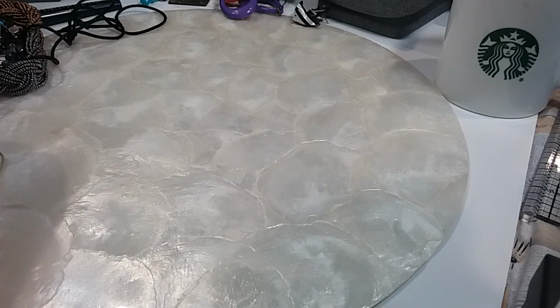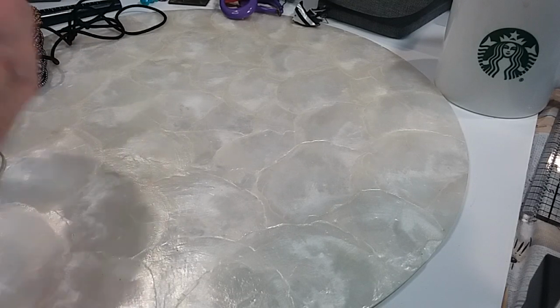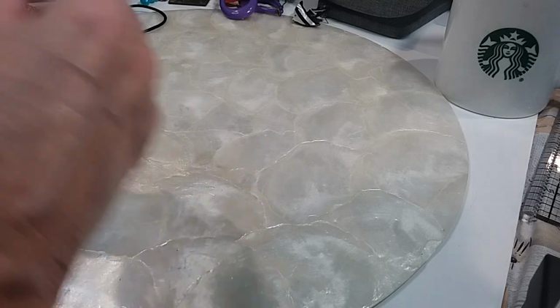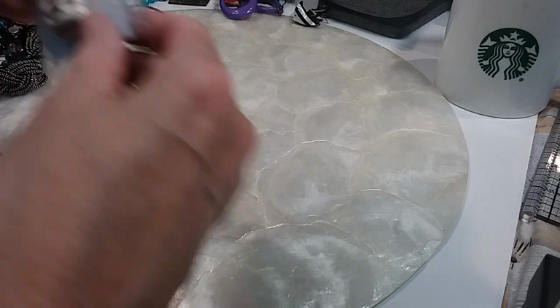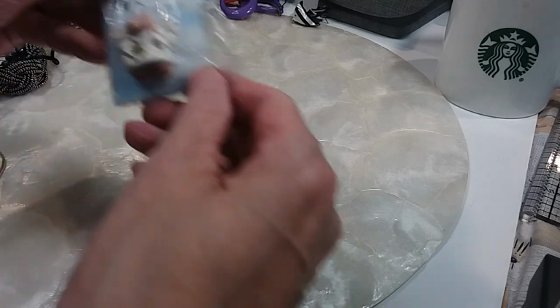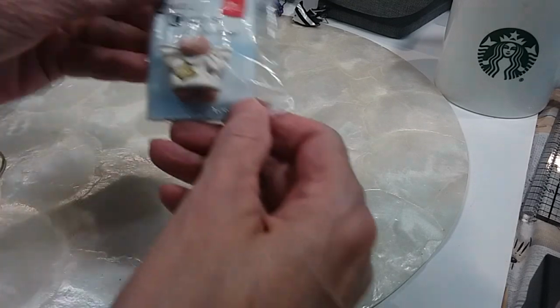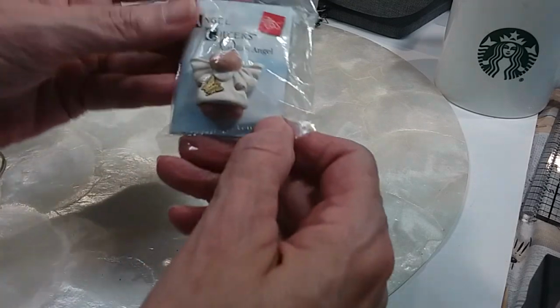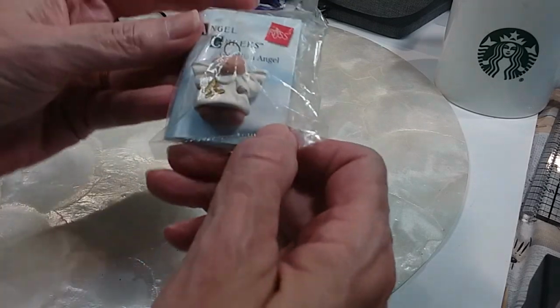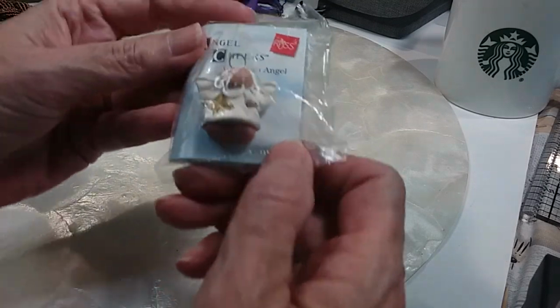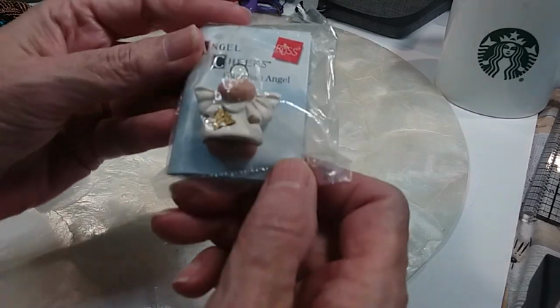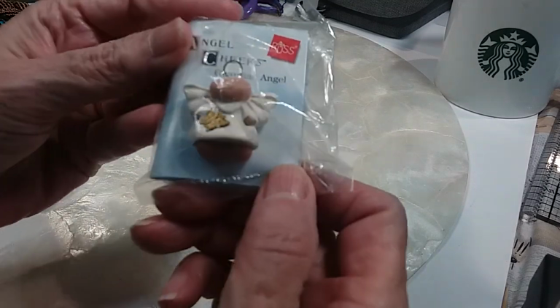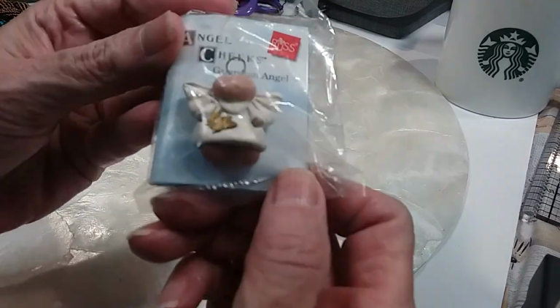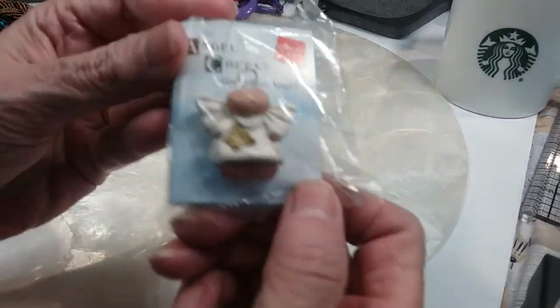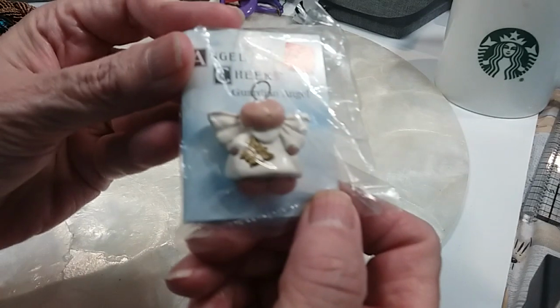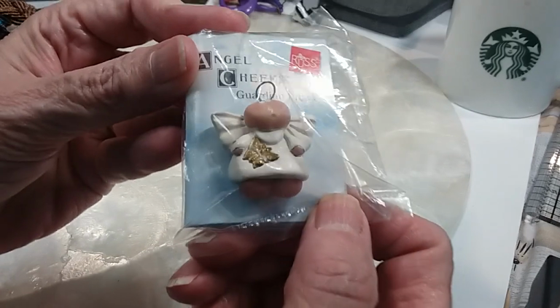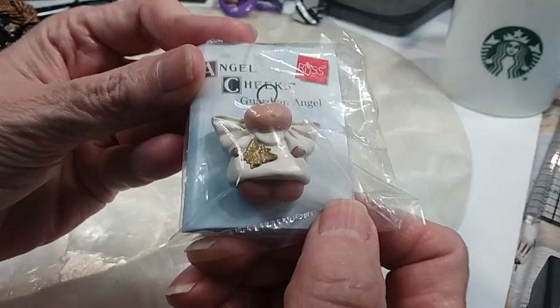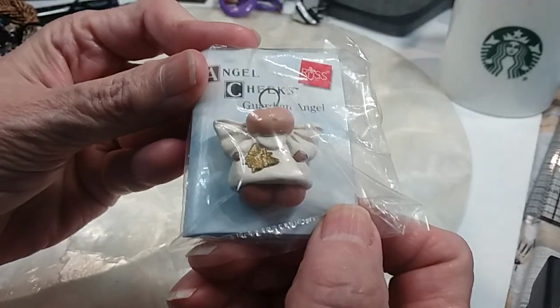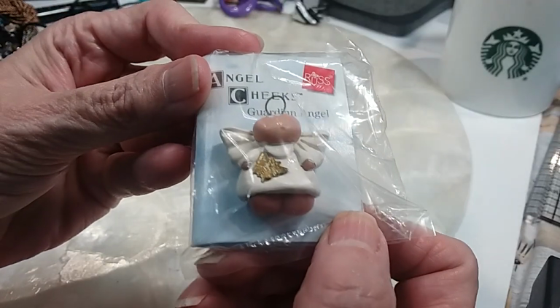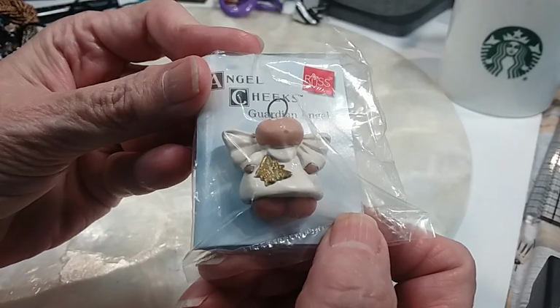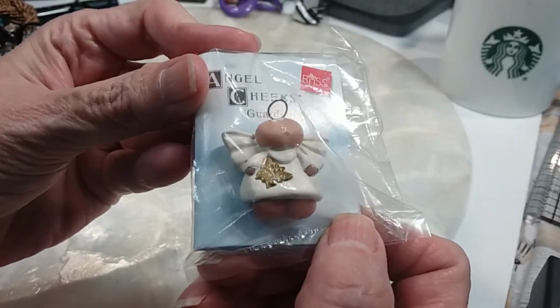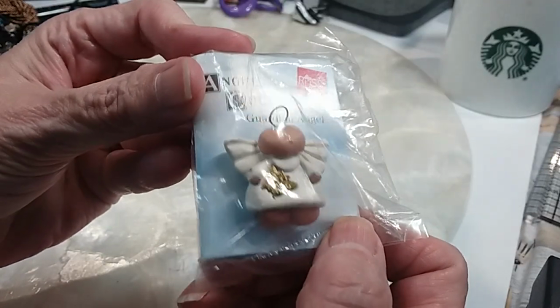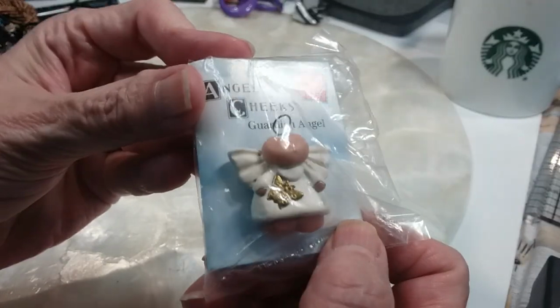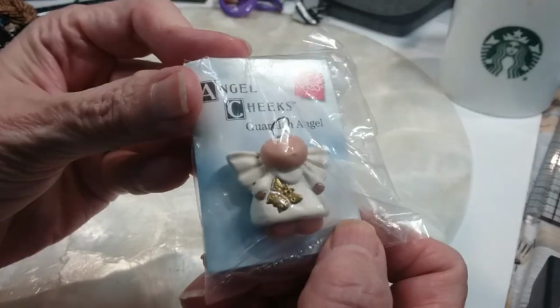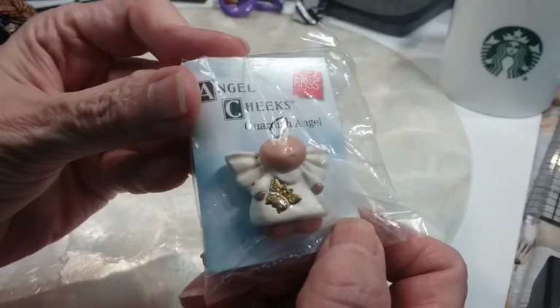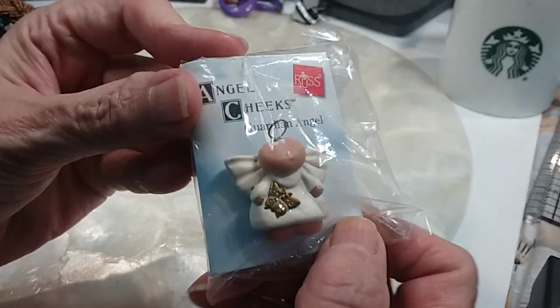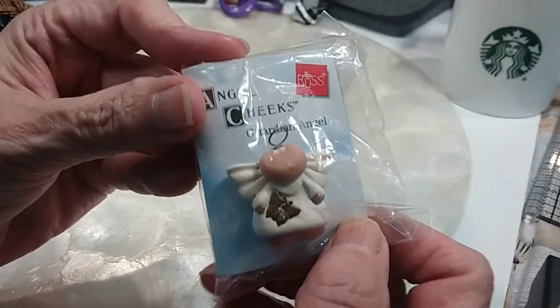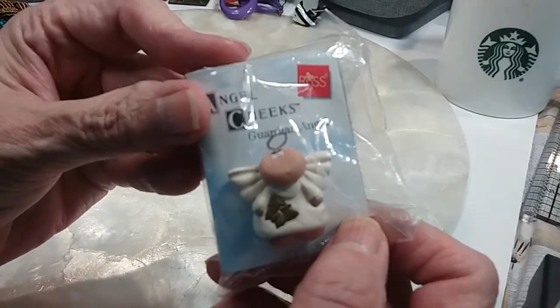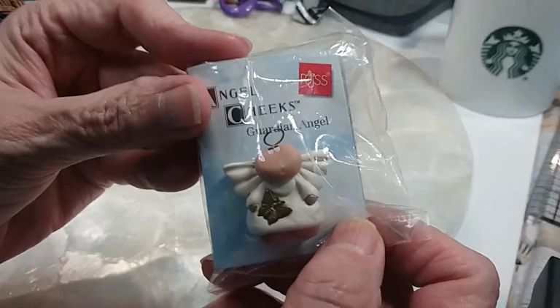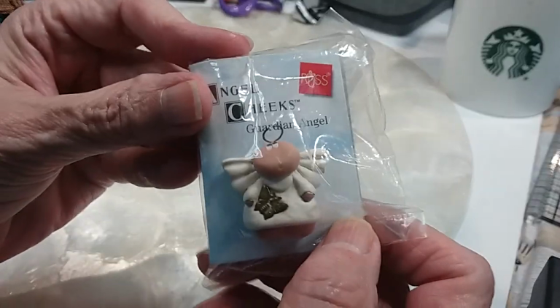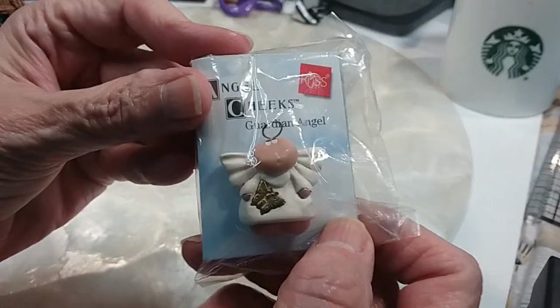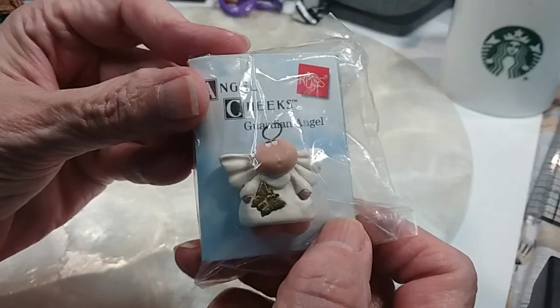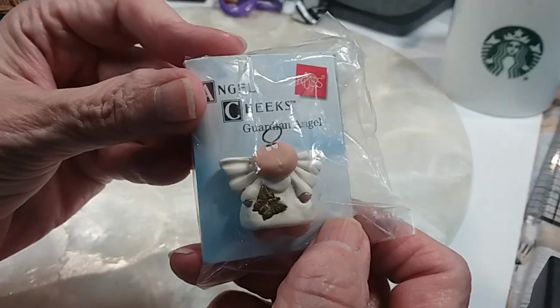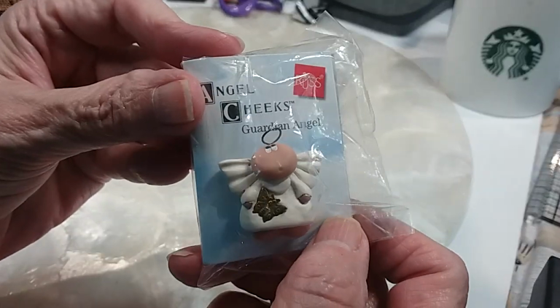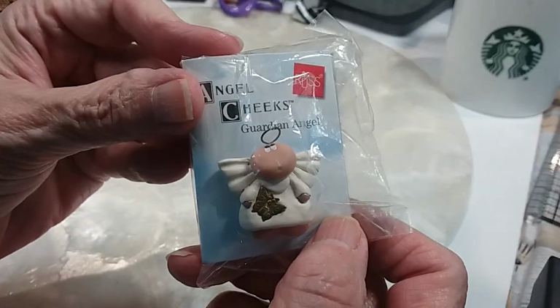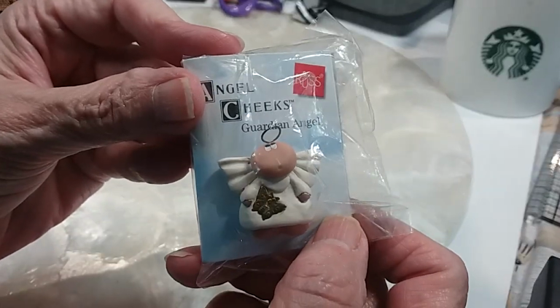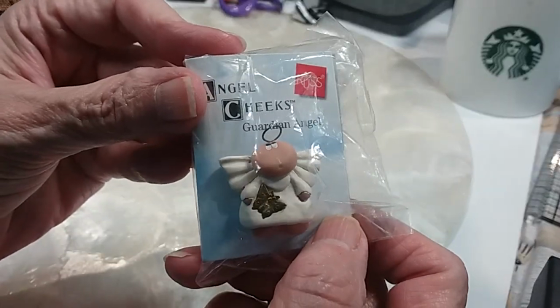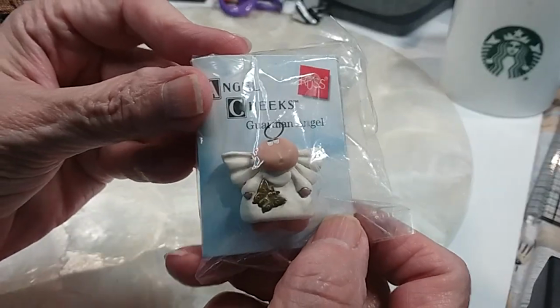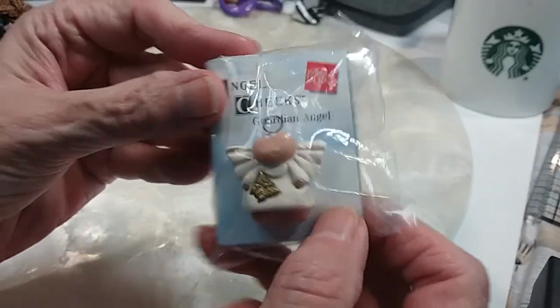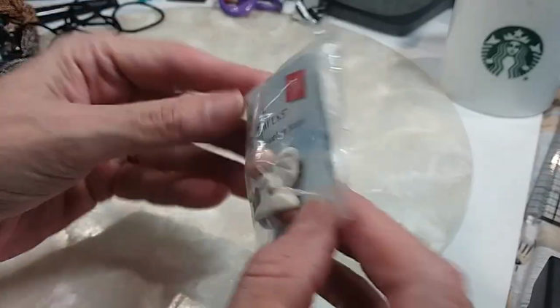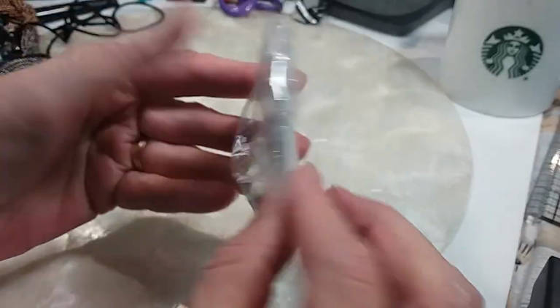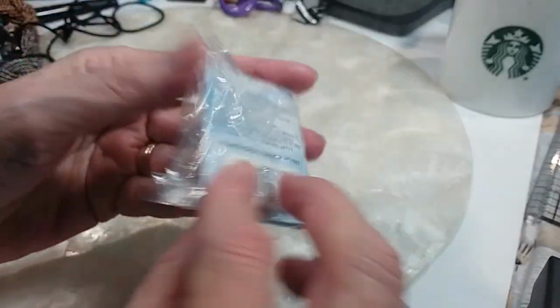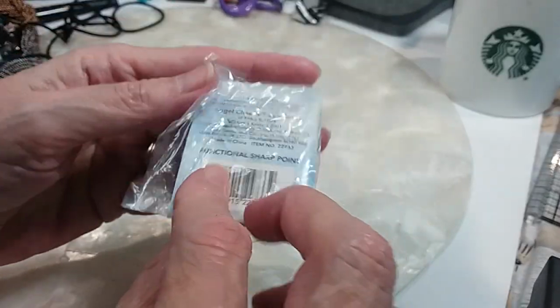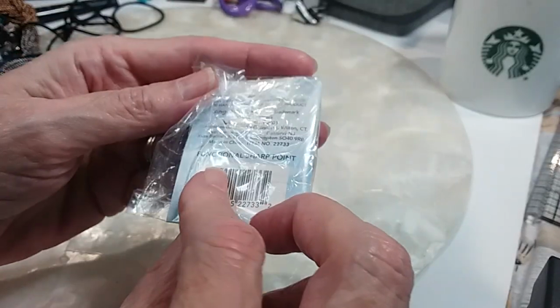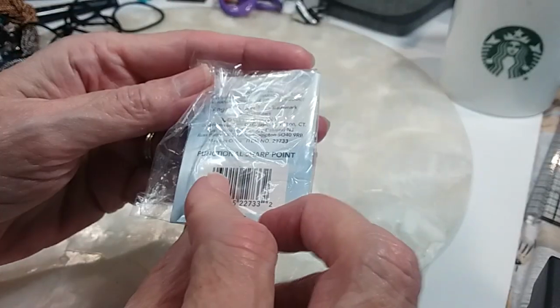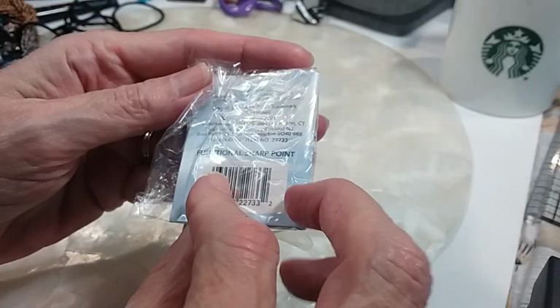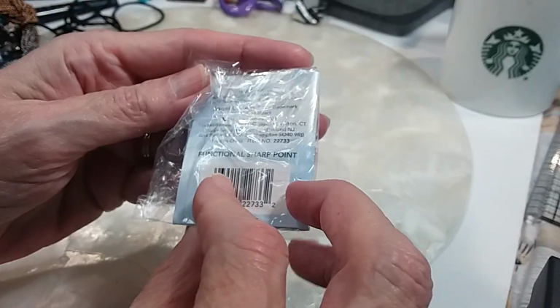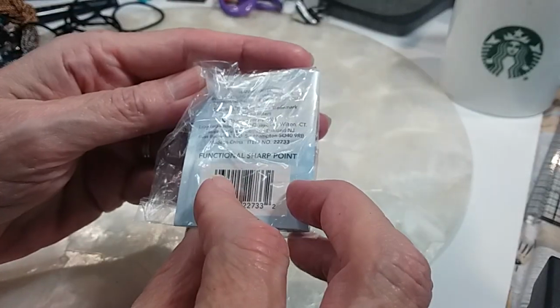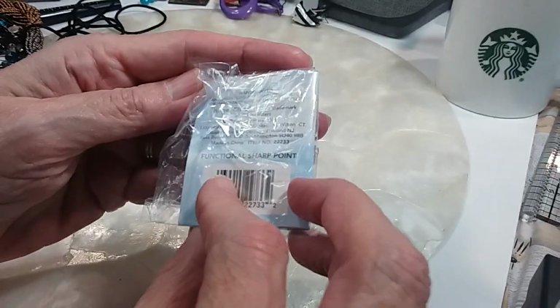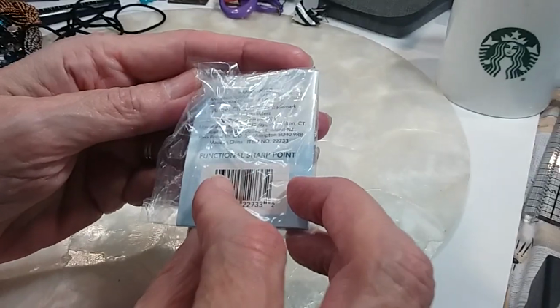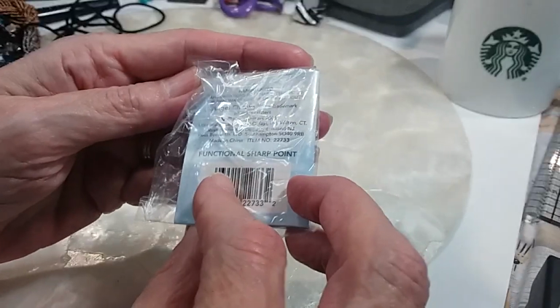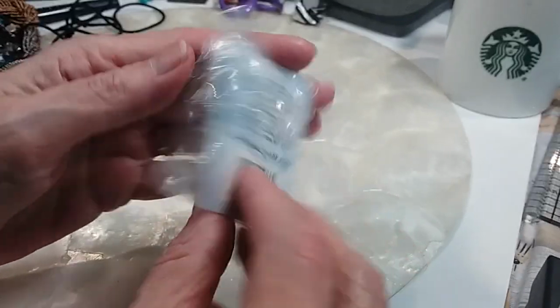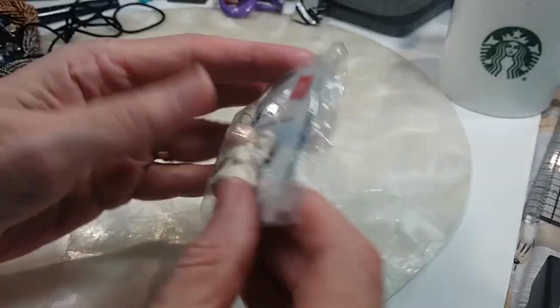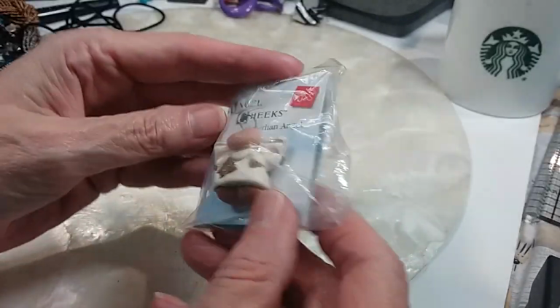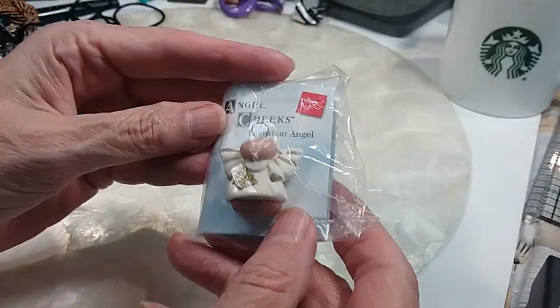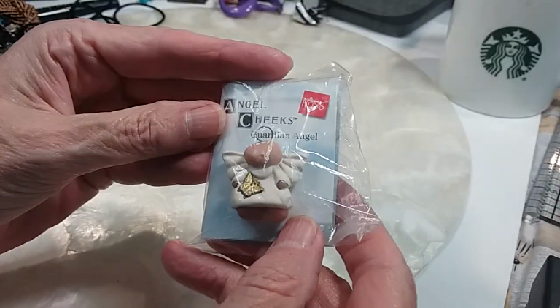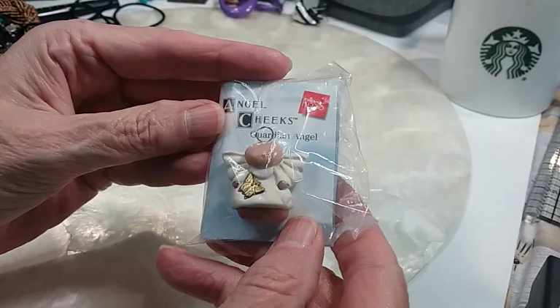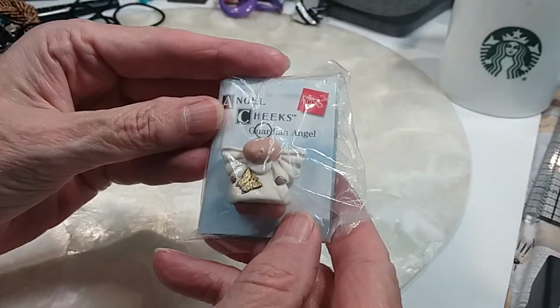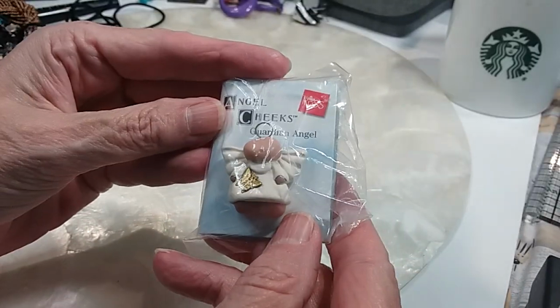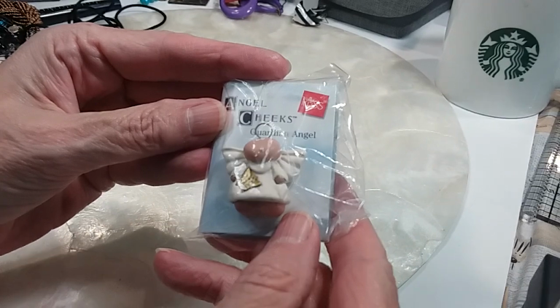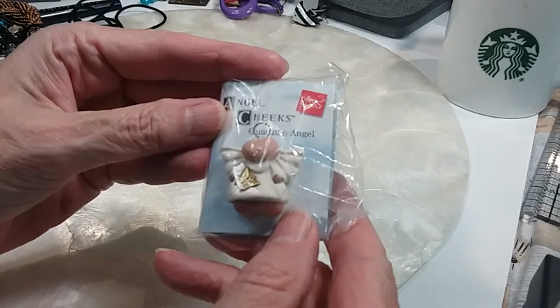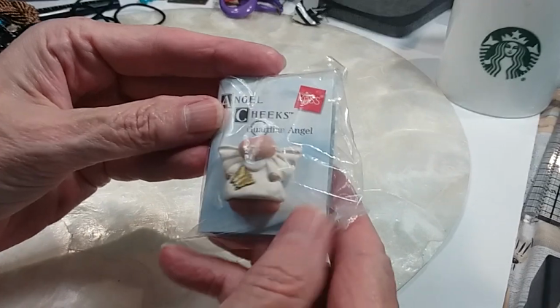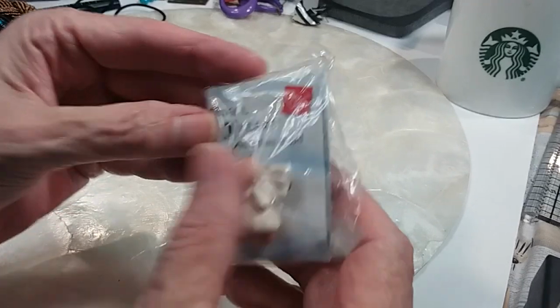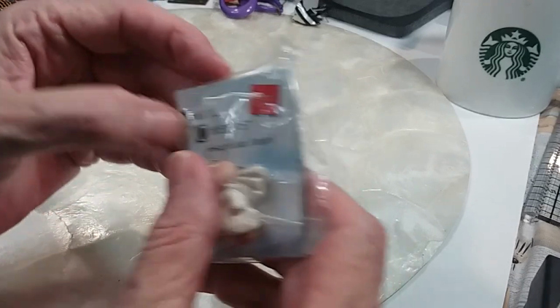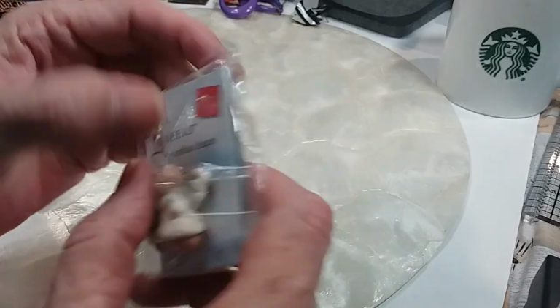The first thing we're going to start with is this little angel pen — very cute, that's a dollar.